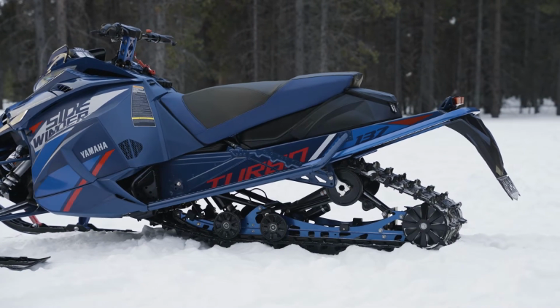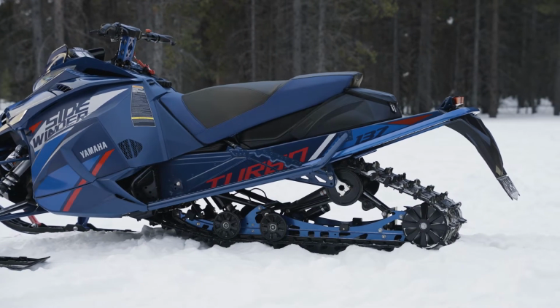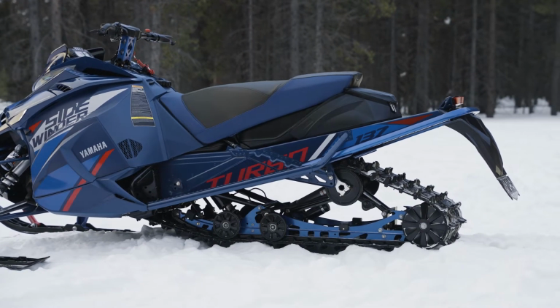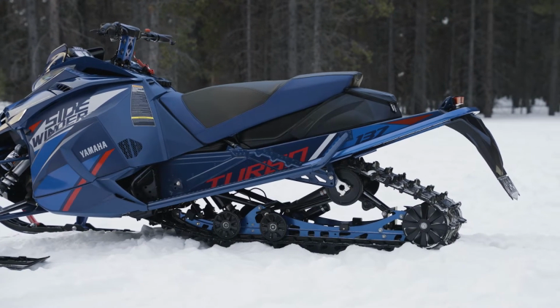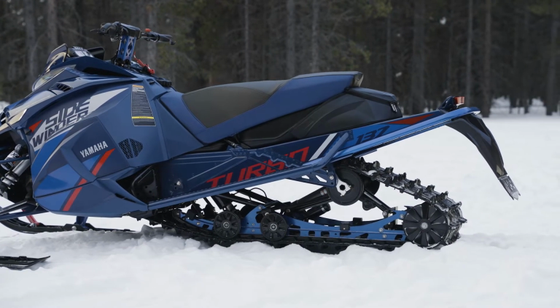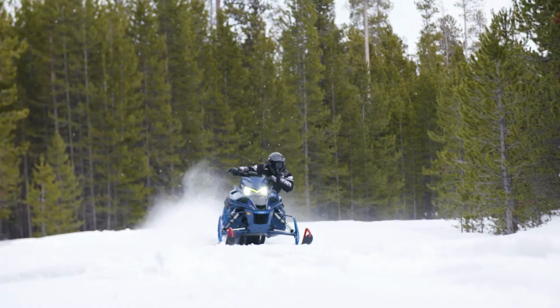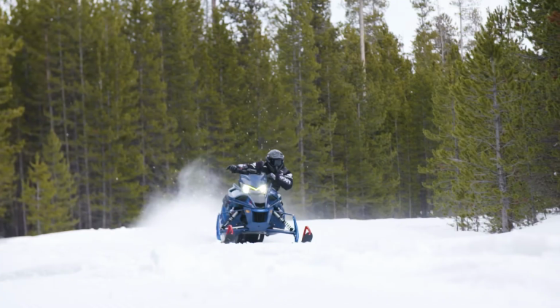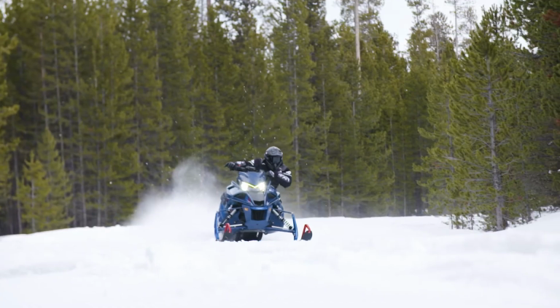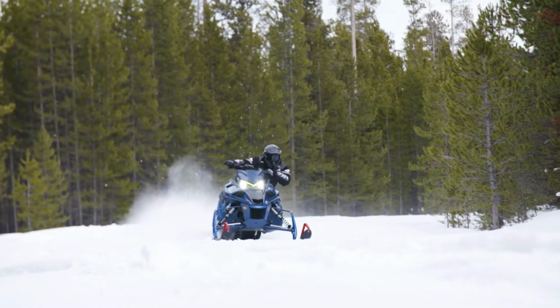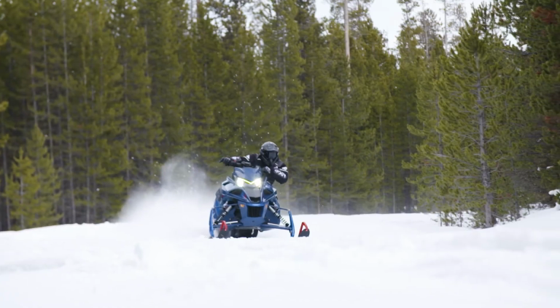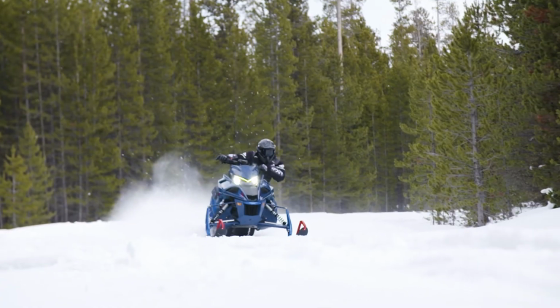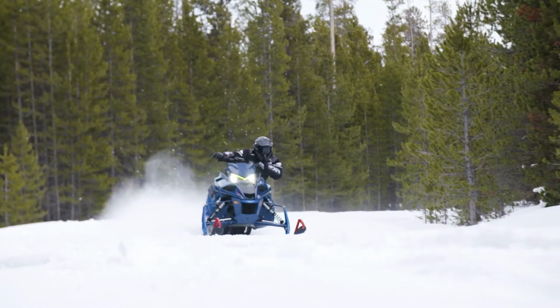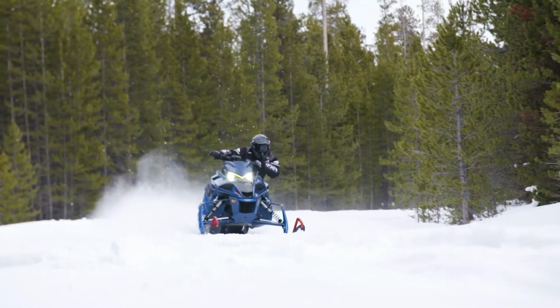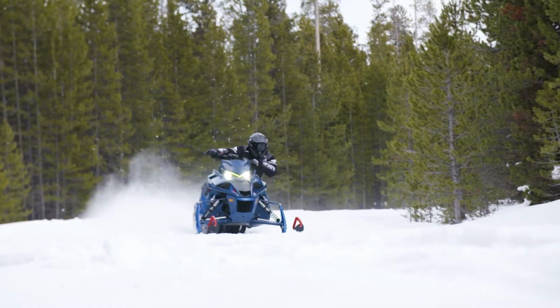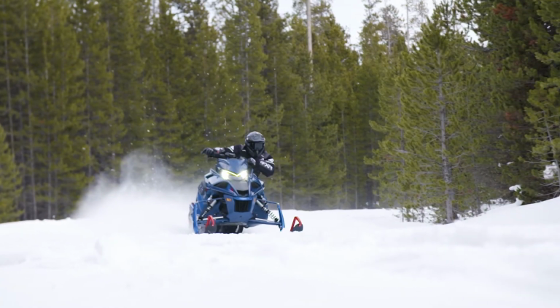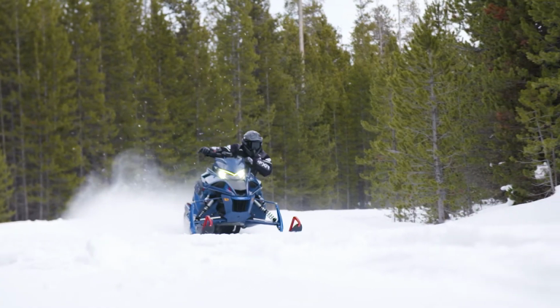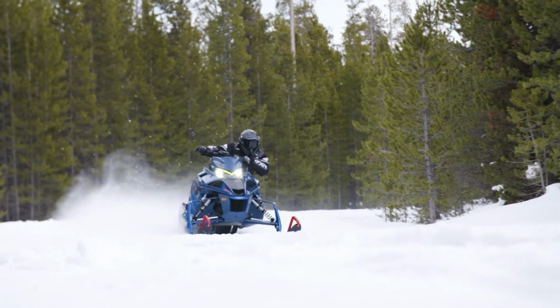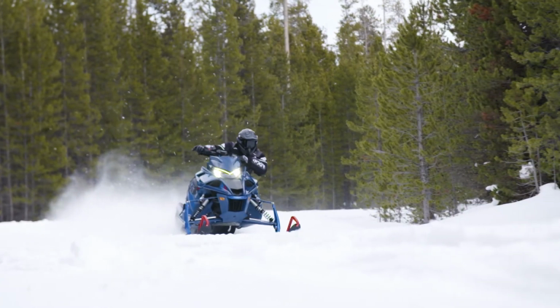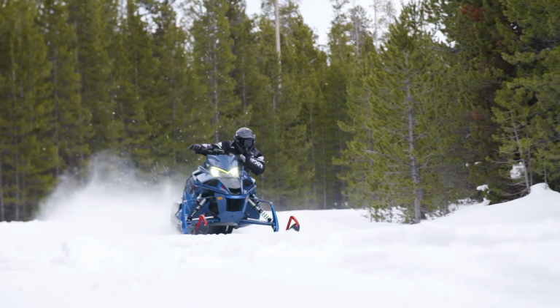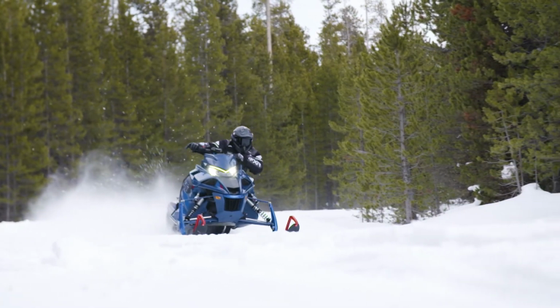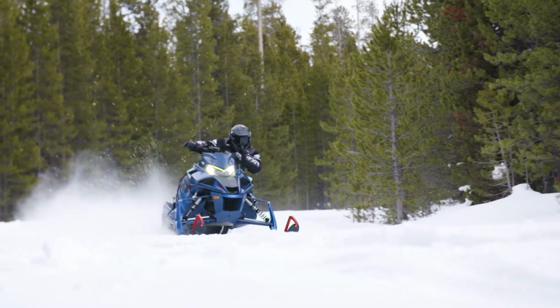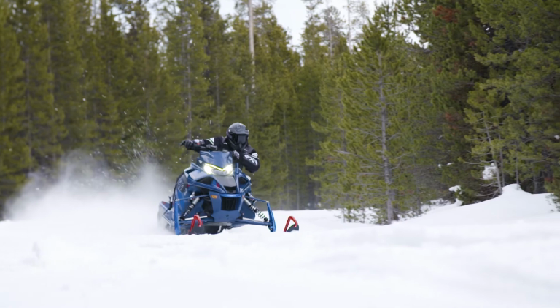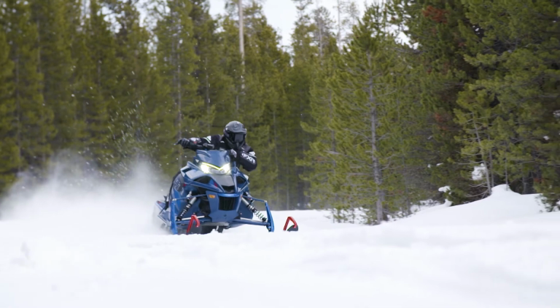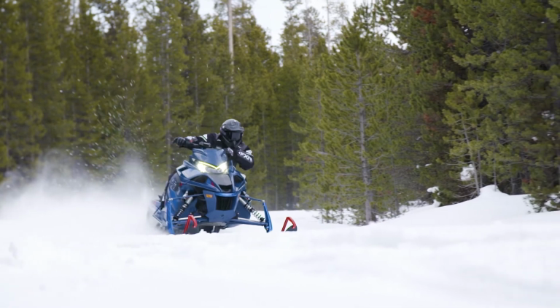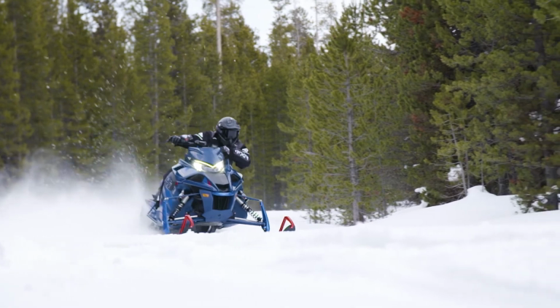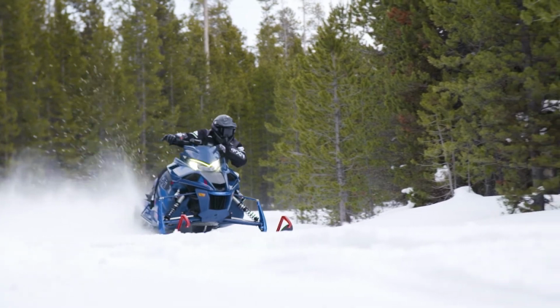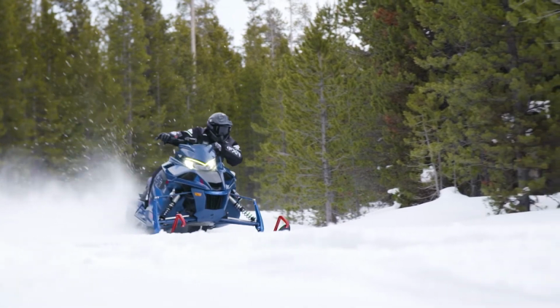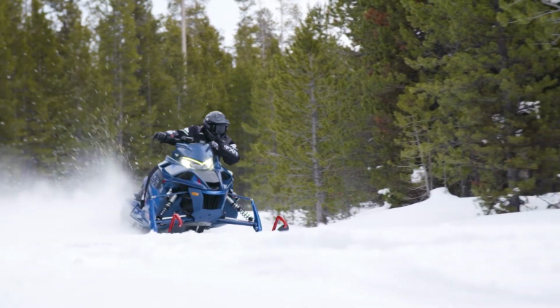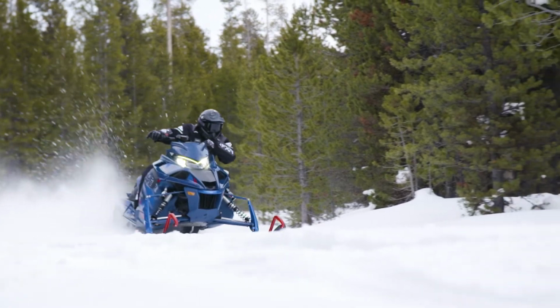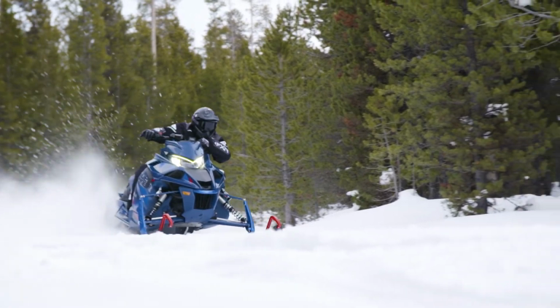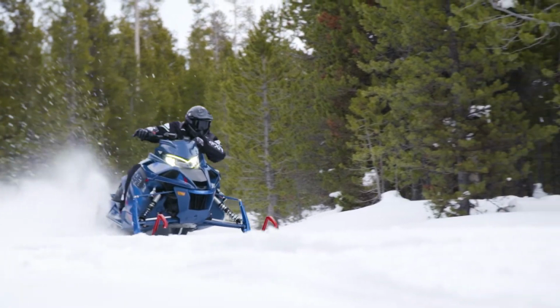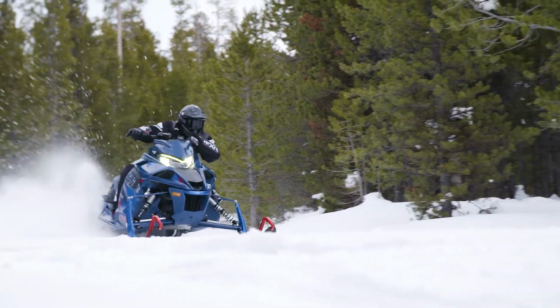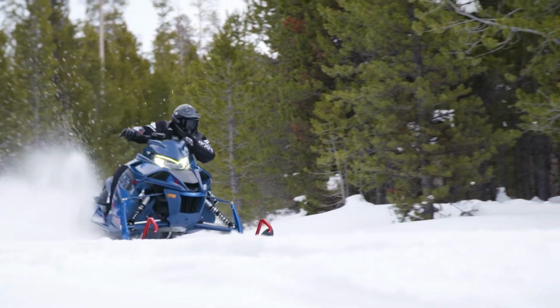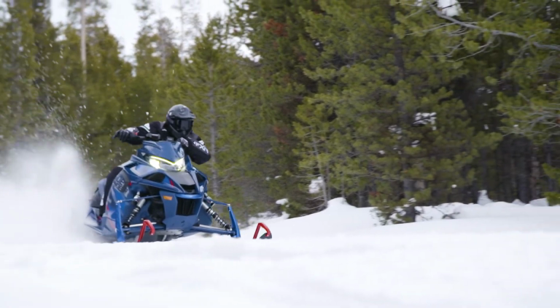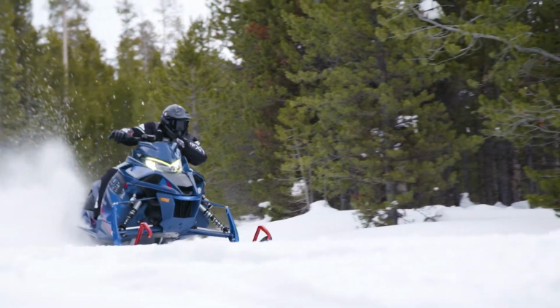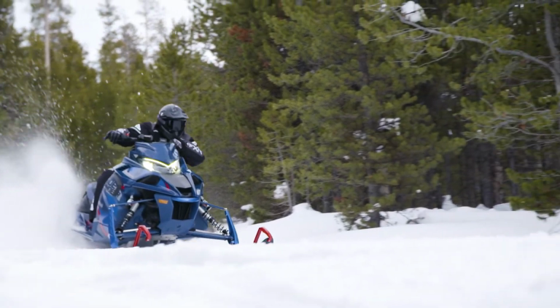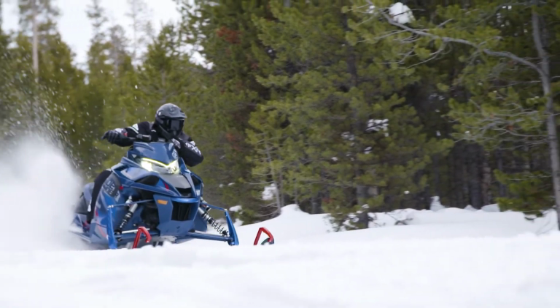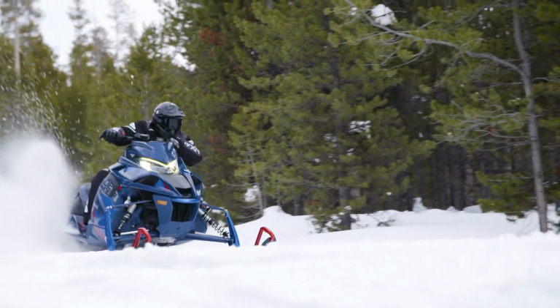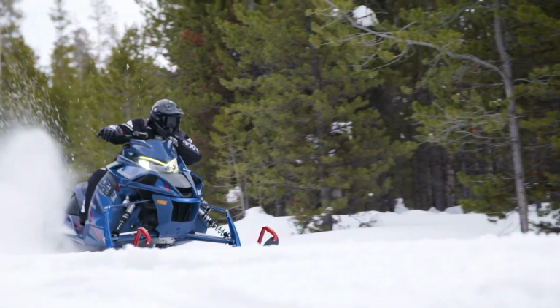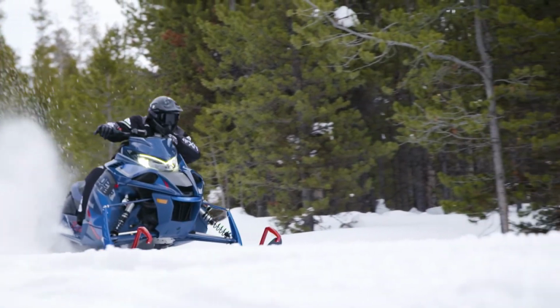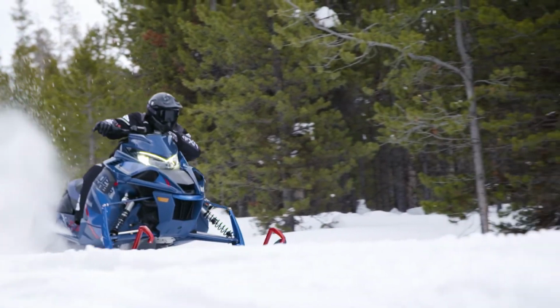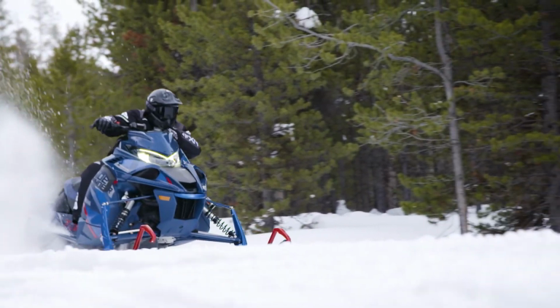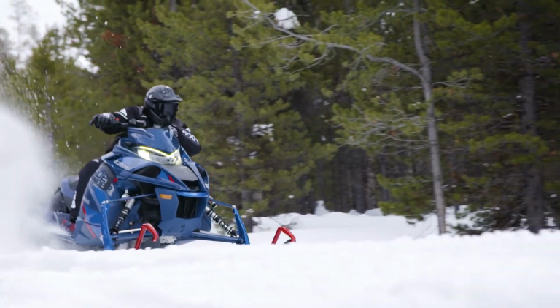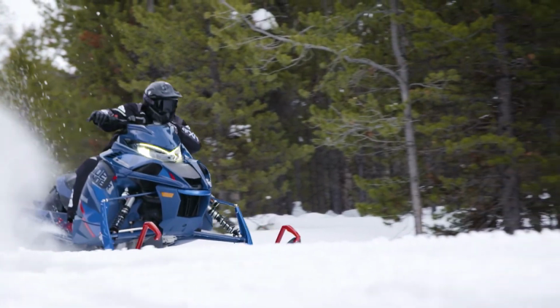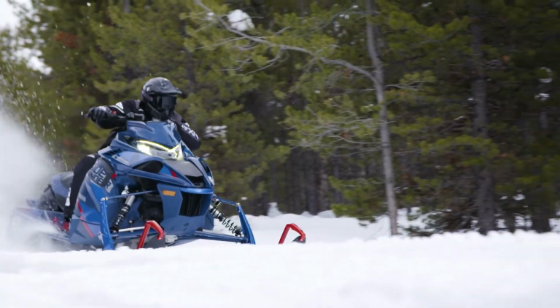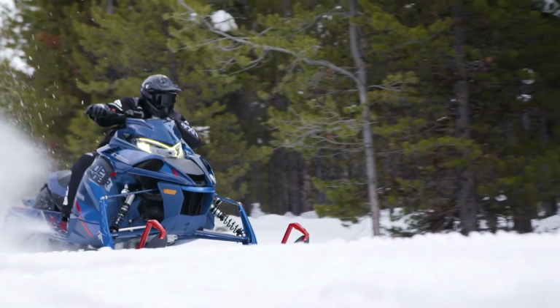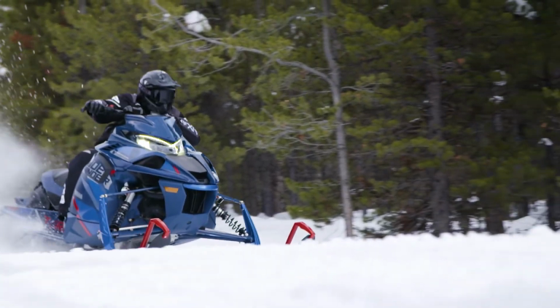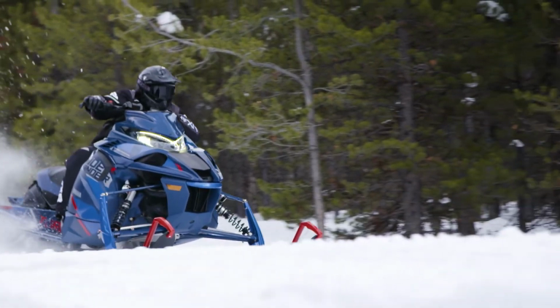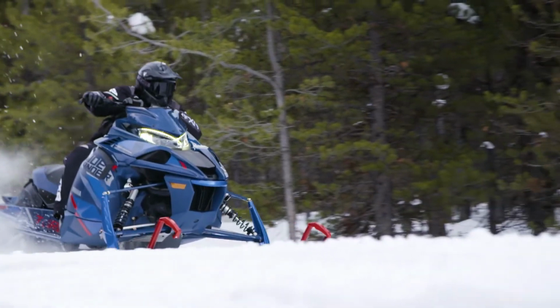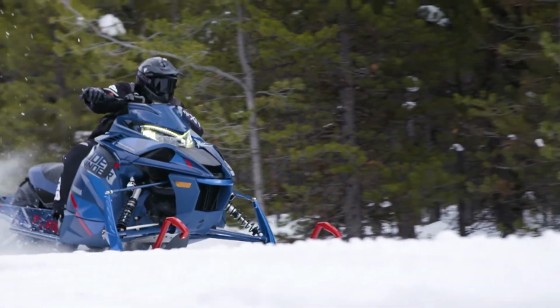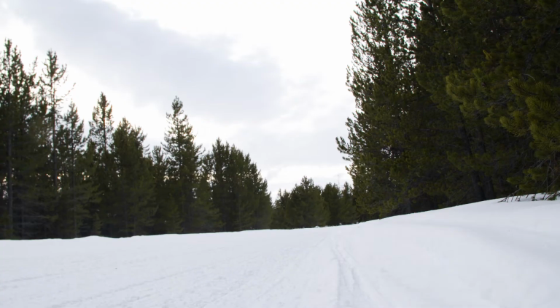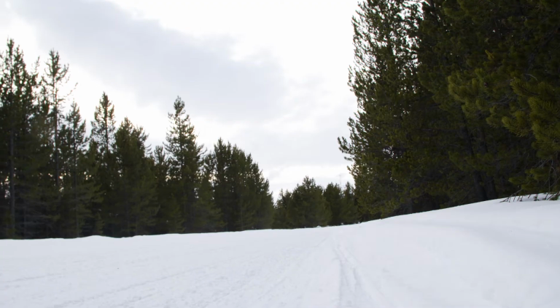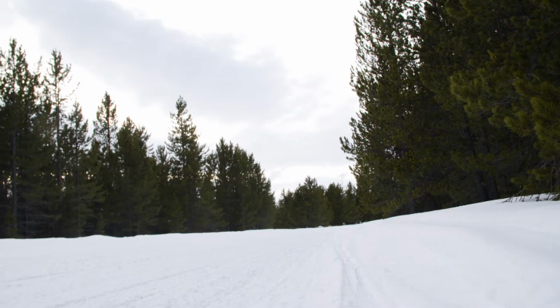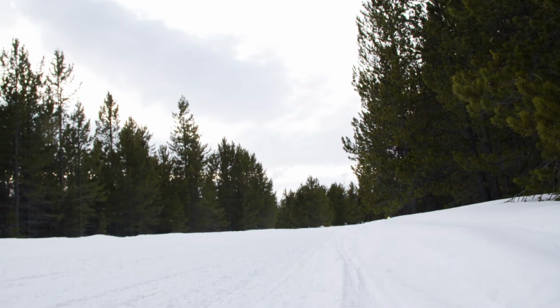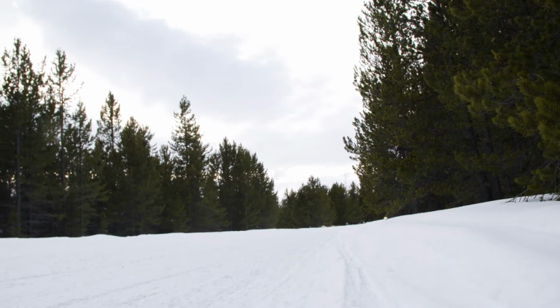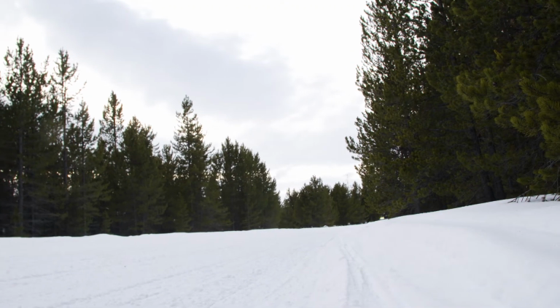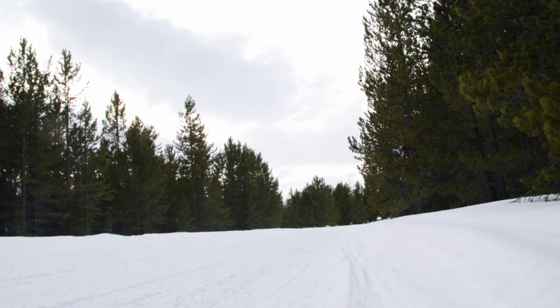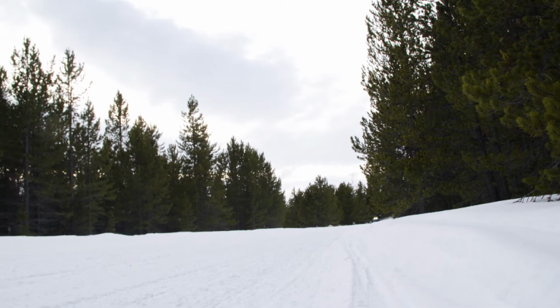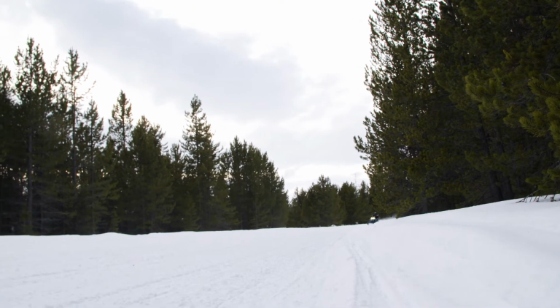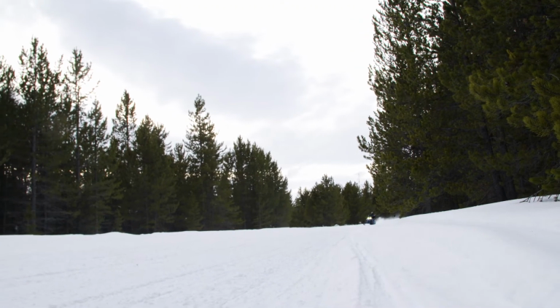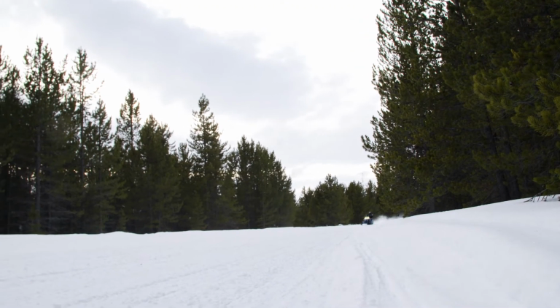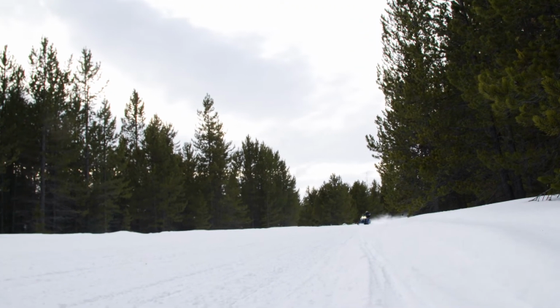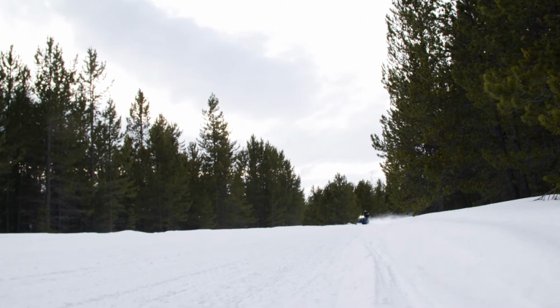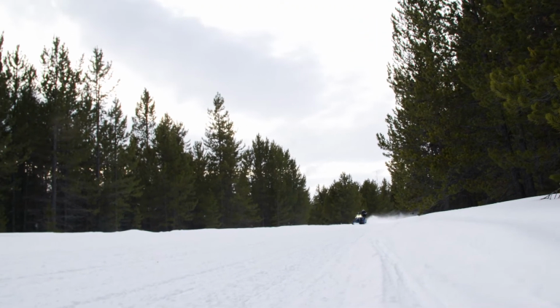When it comes to combining arm-stretching performance with premium features and good looks, the Sidewinder LTX LE is your choice.